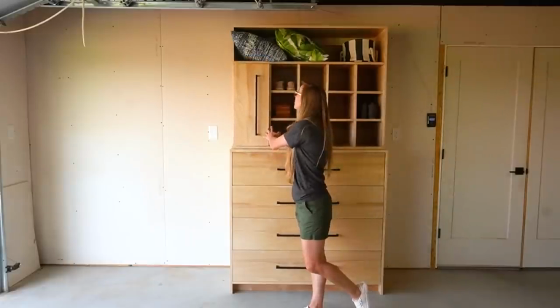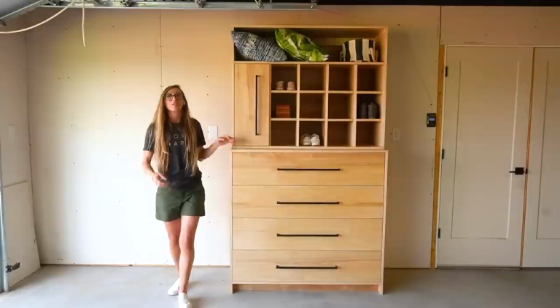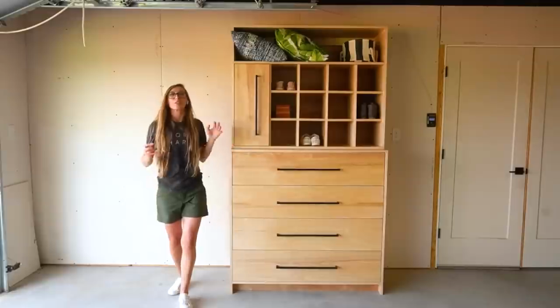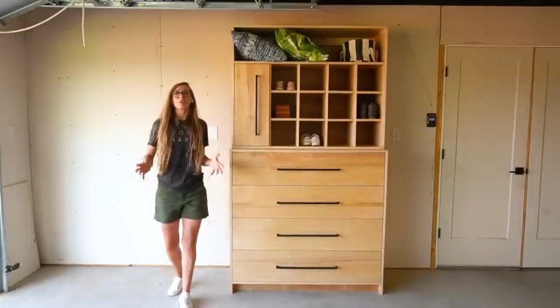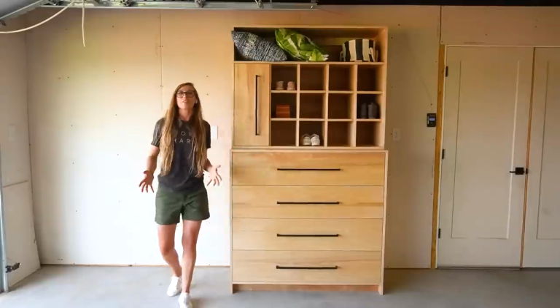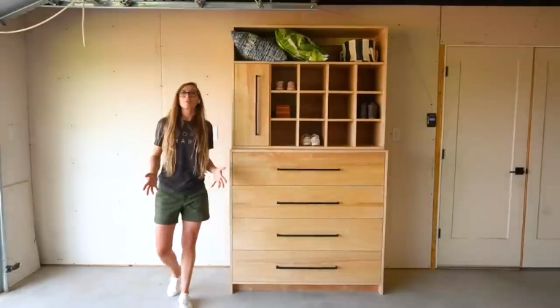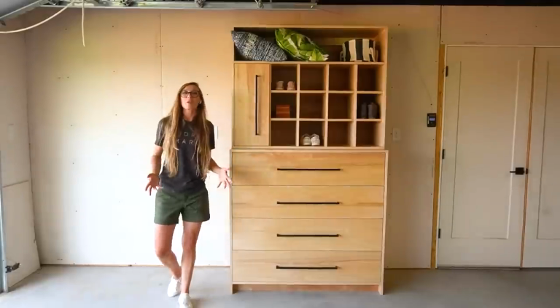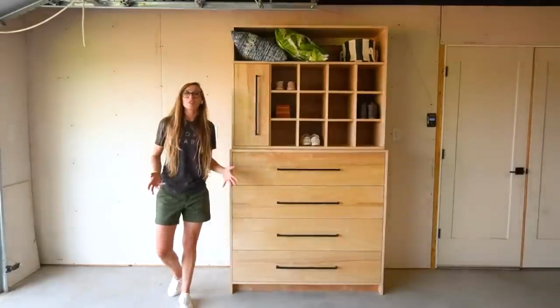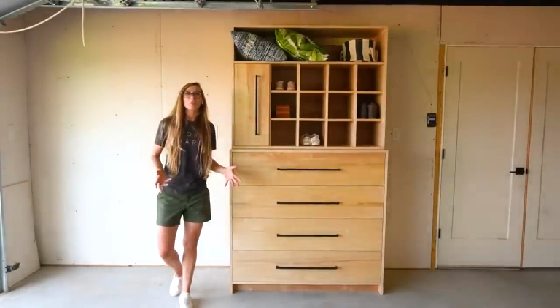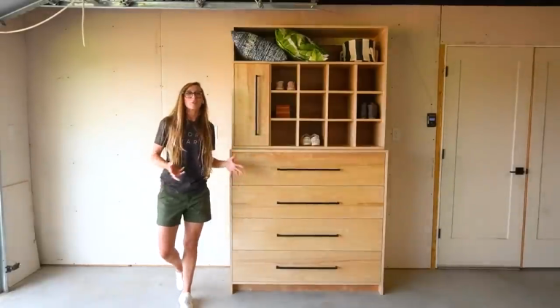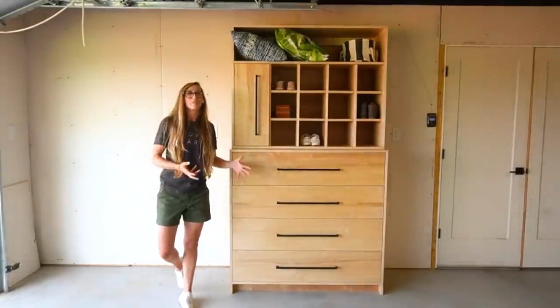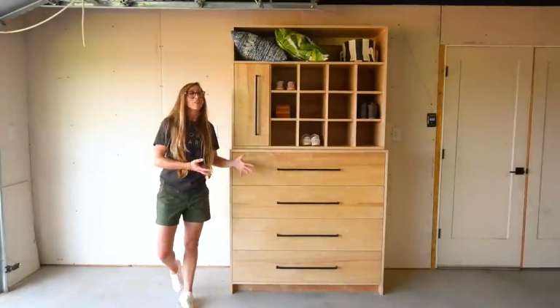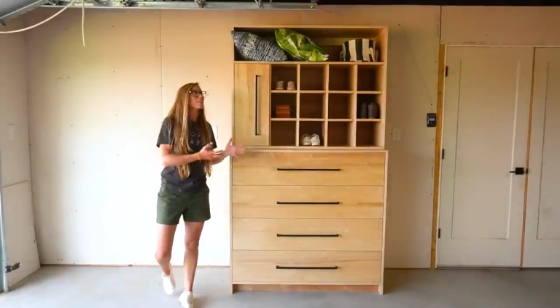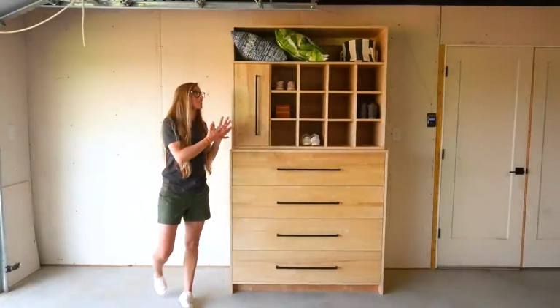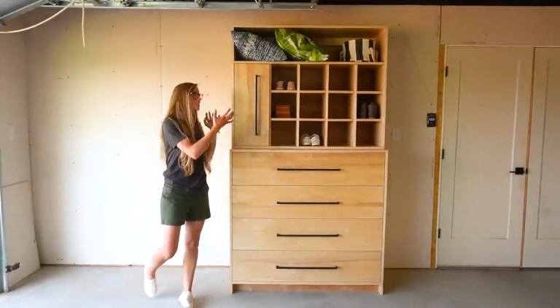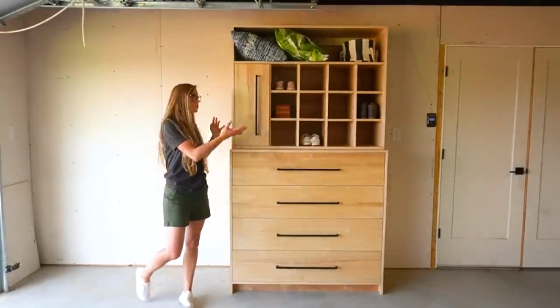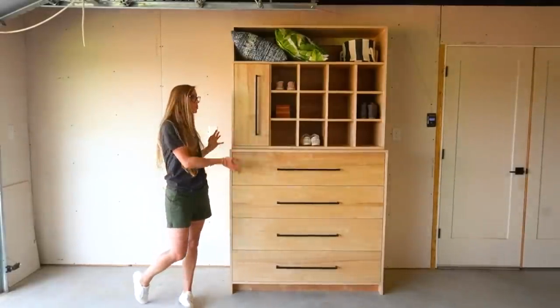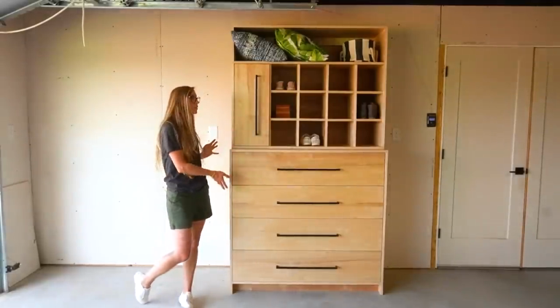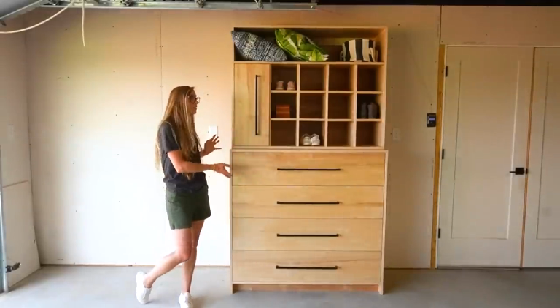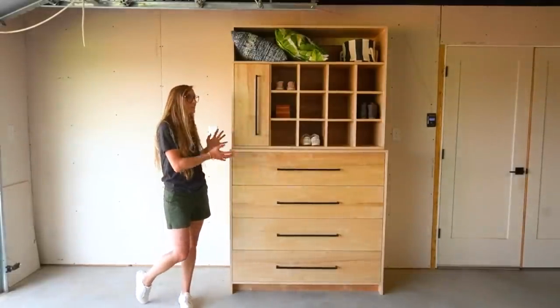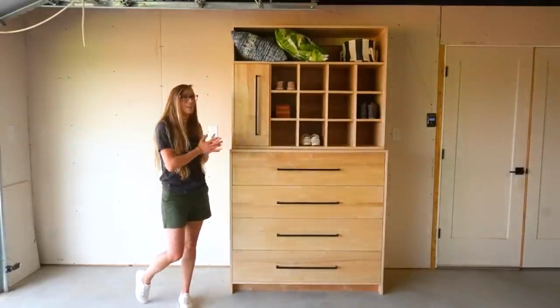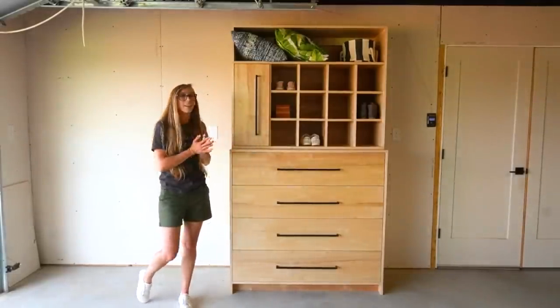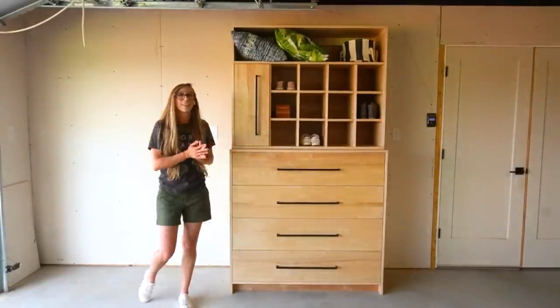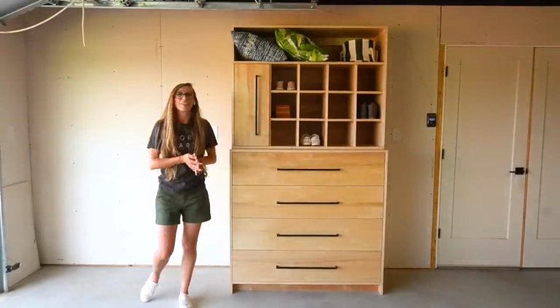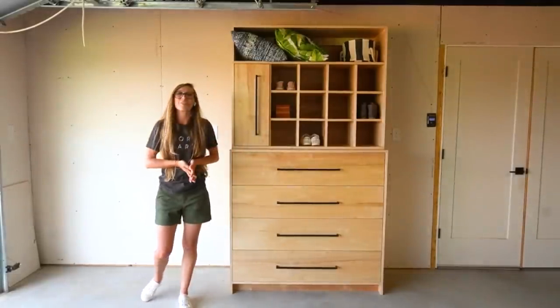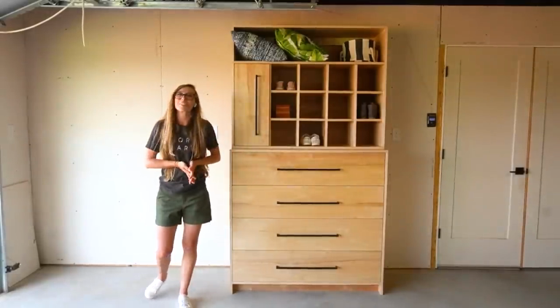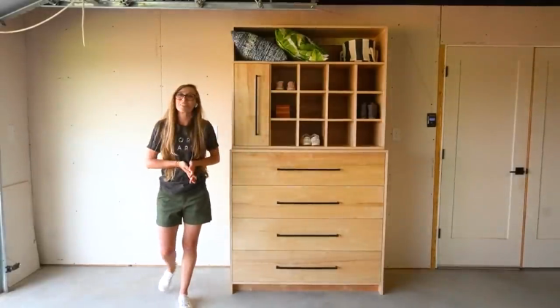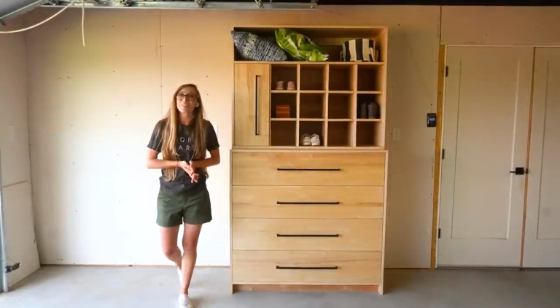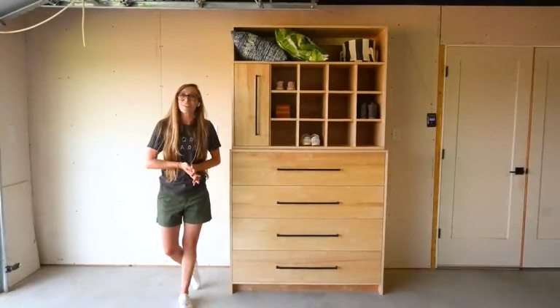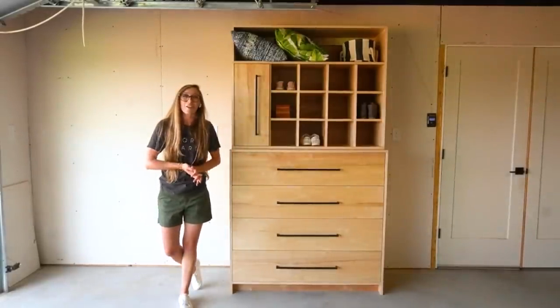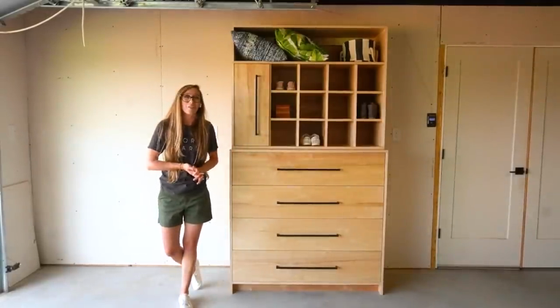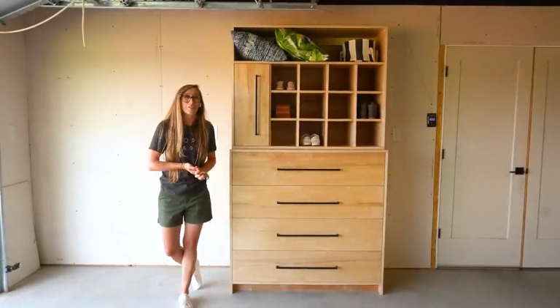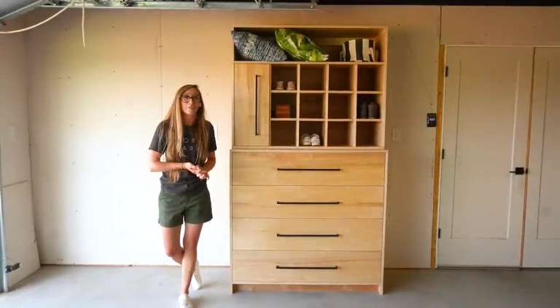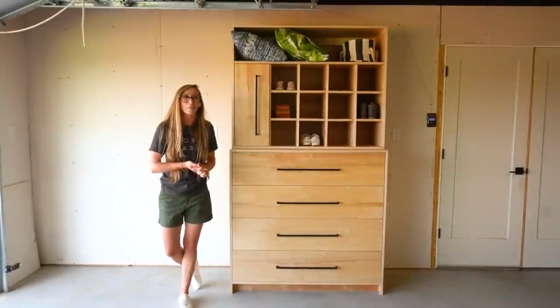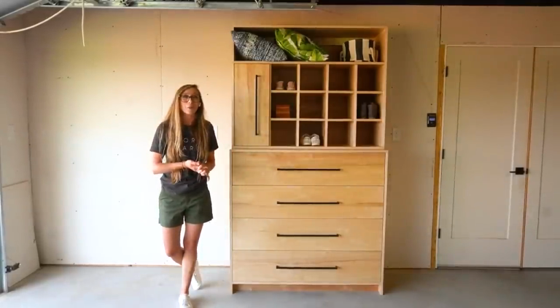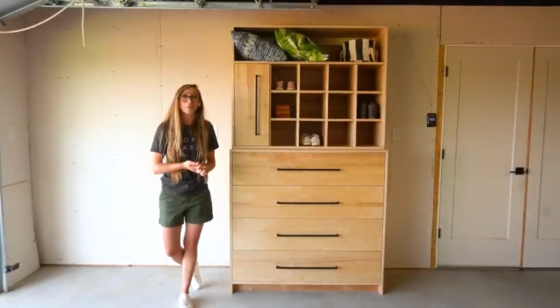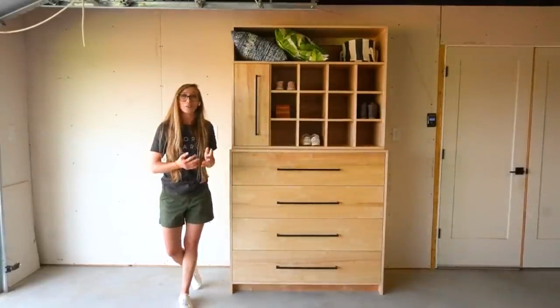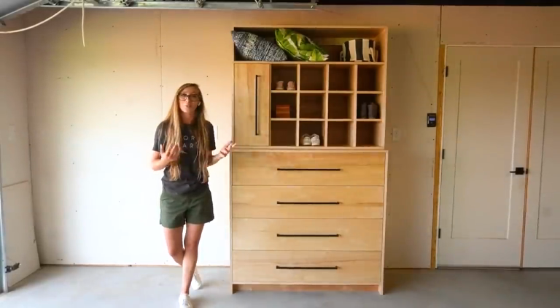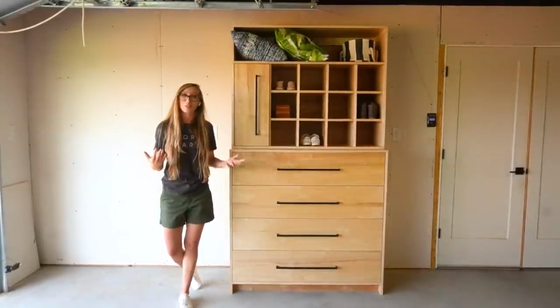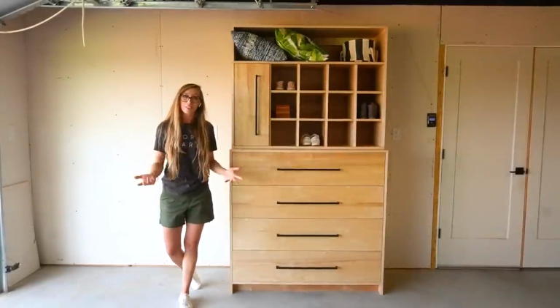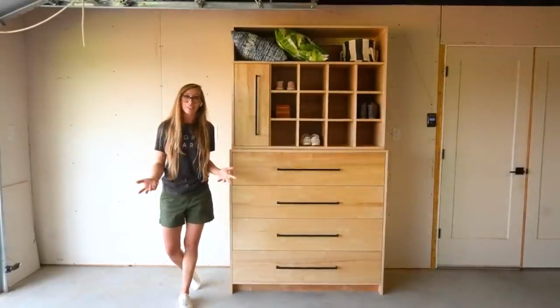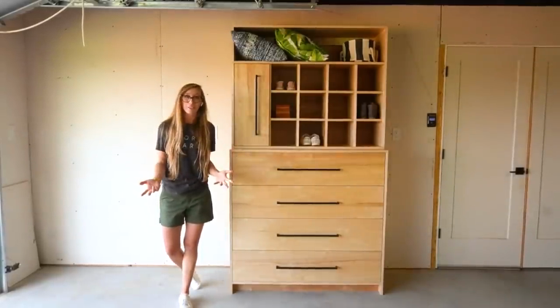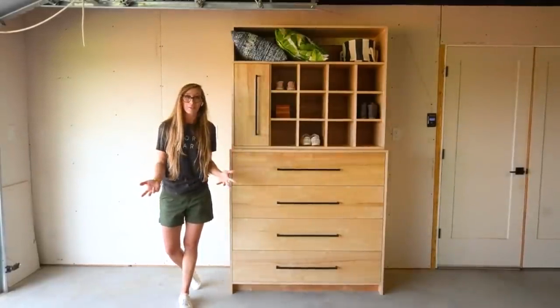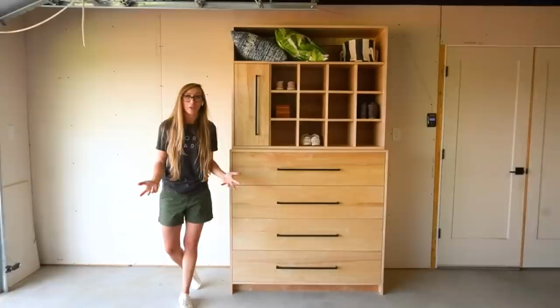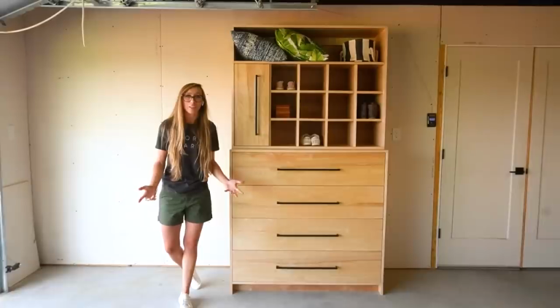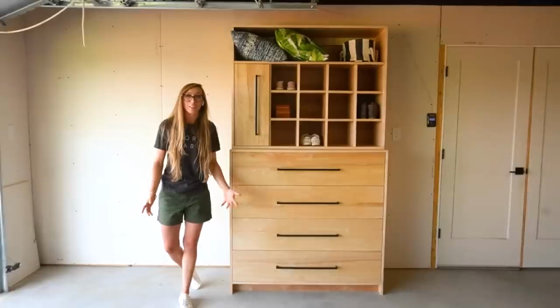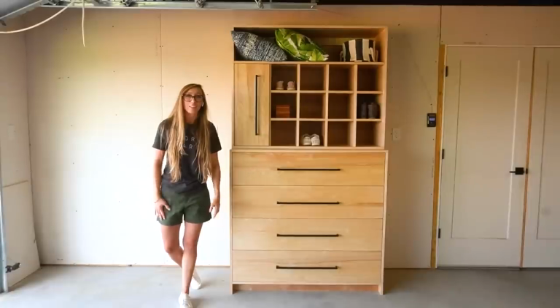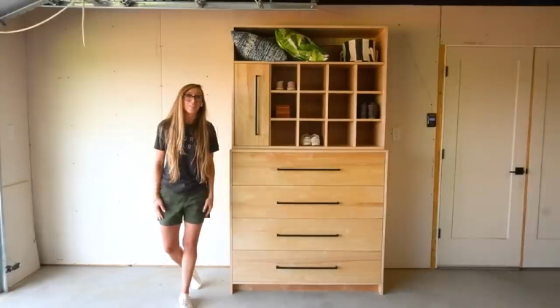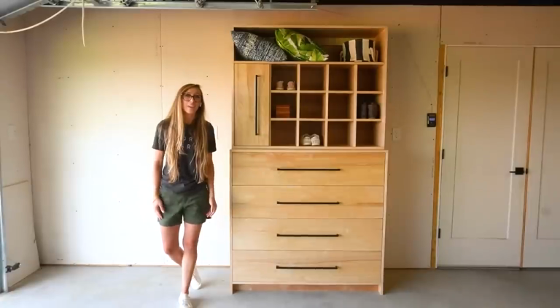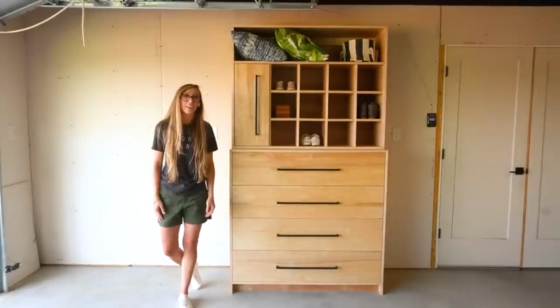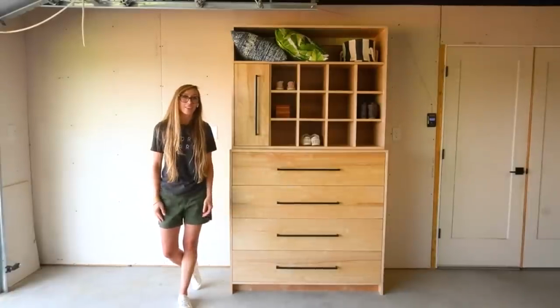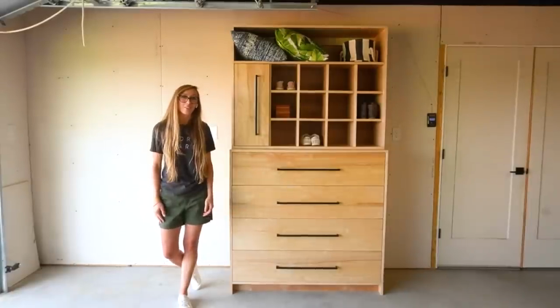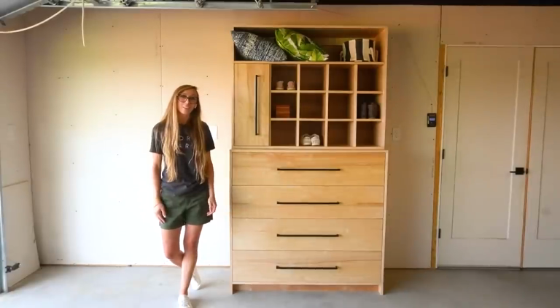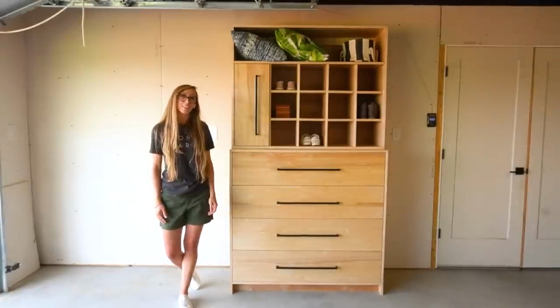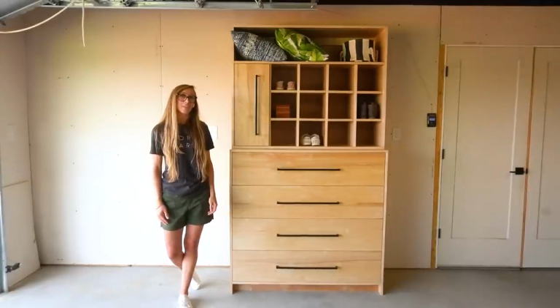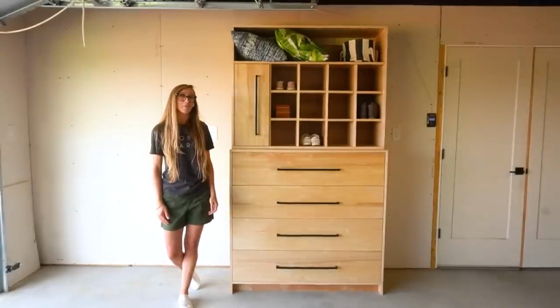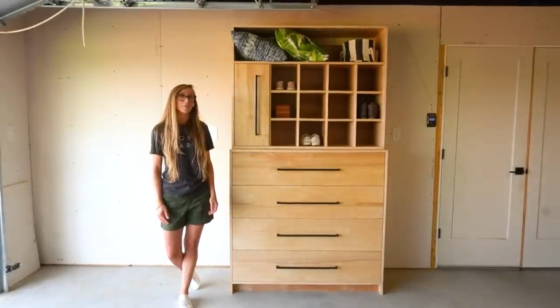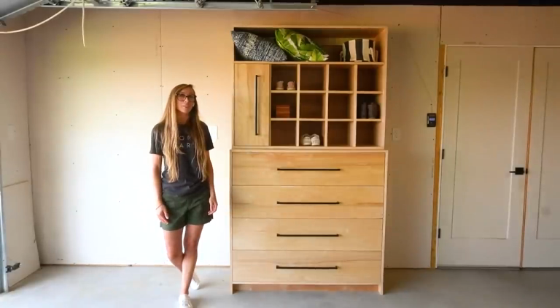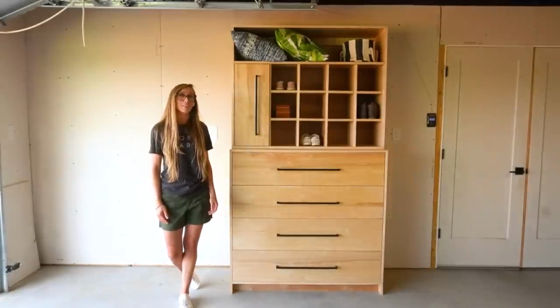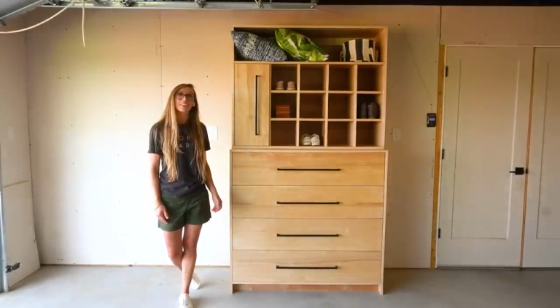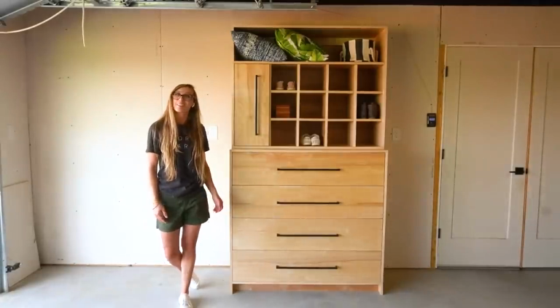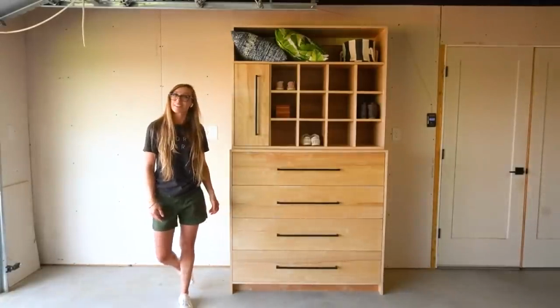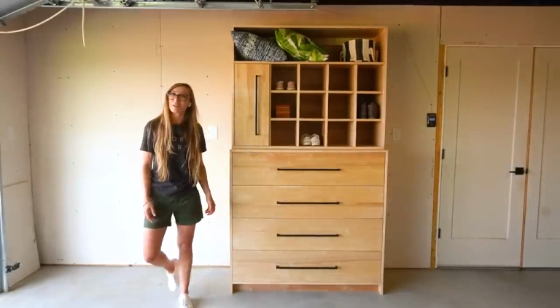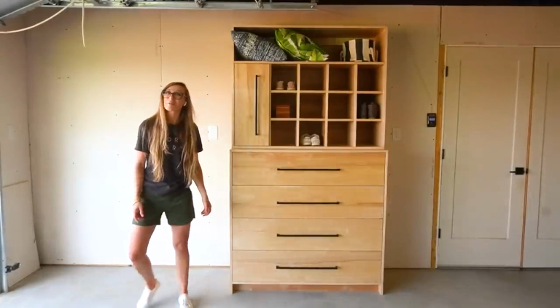While this project was fairly simple in design, it was still a lot of fun to build. So I'm just going to jump right in, and if you guys are ready to get building, let's go.